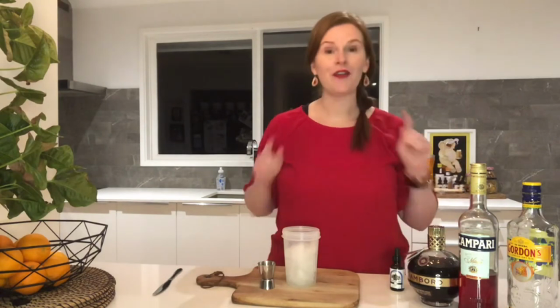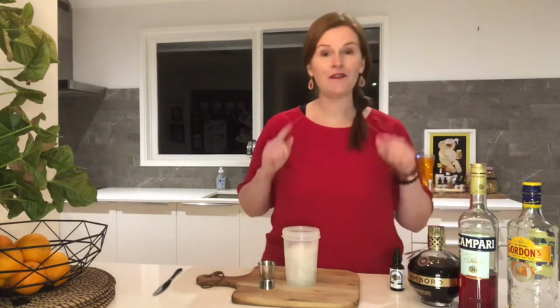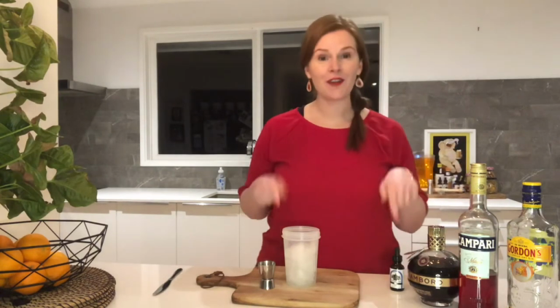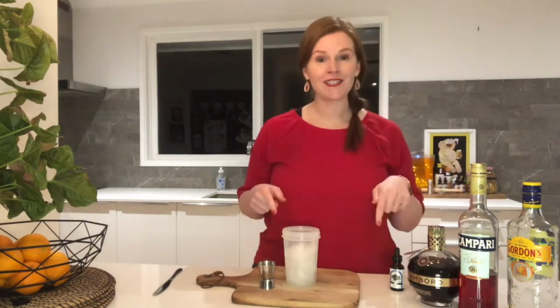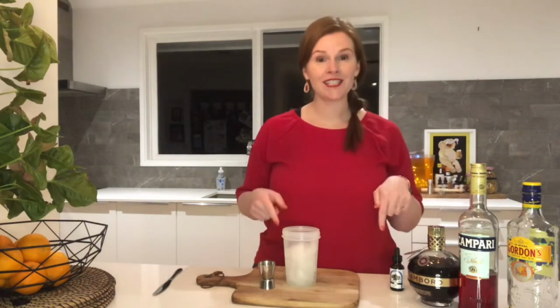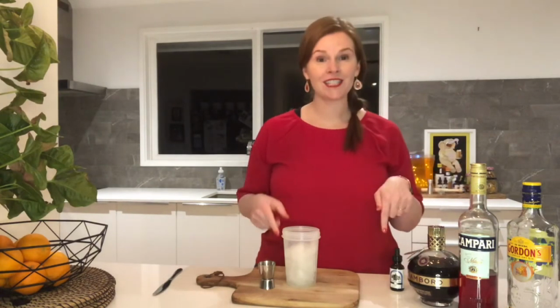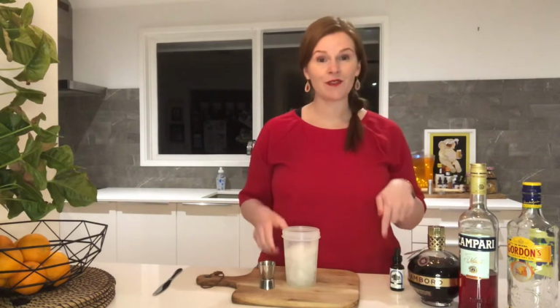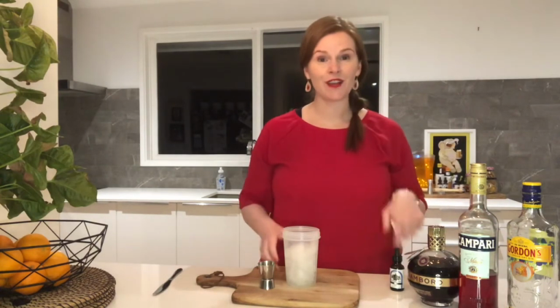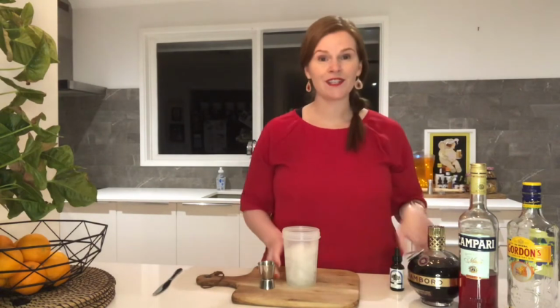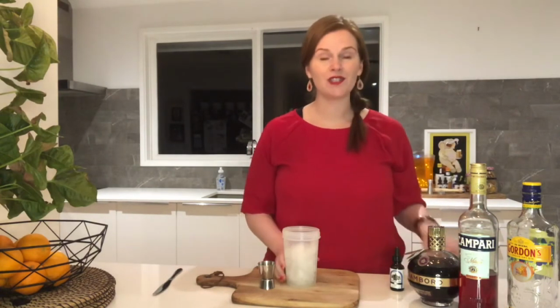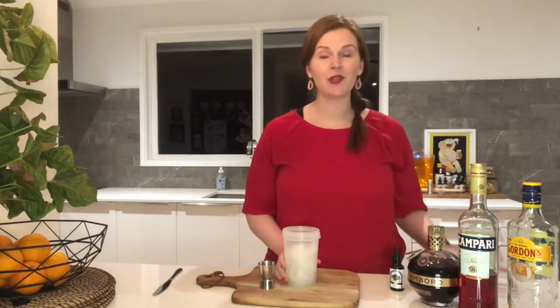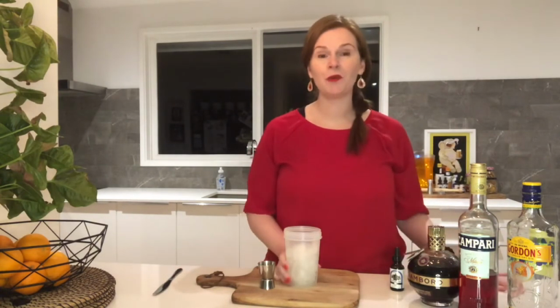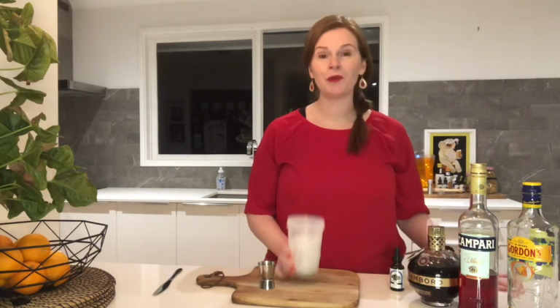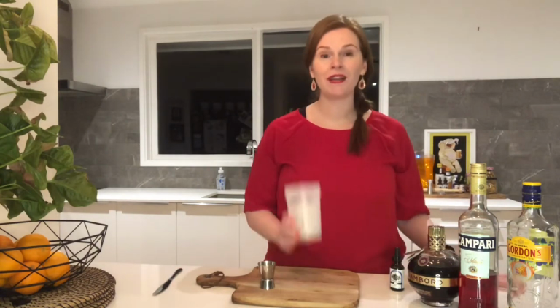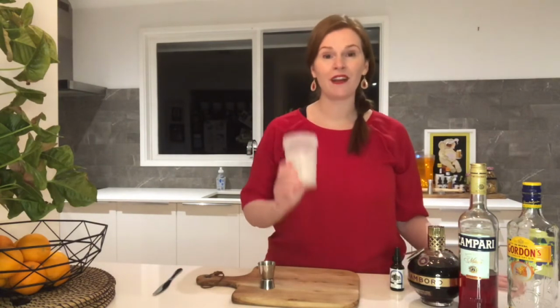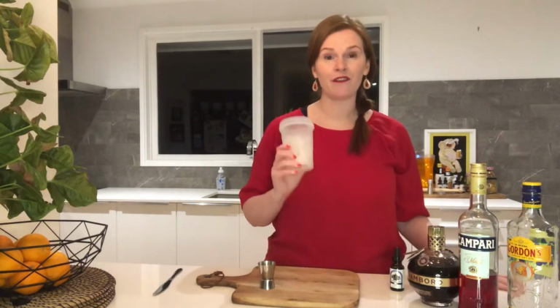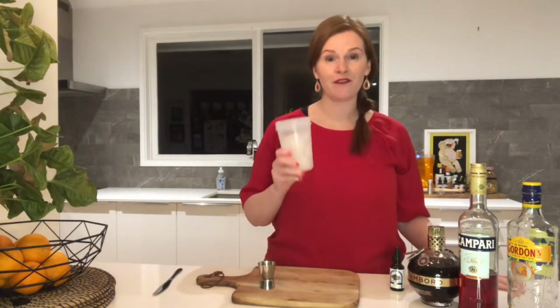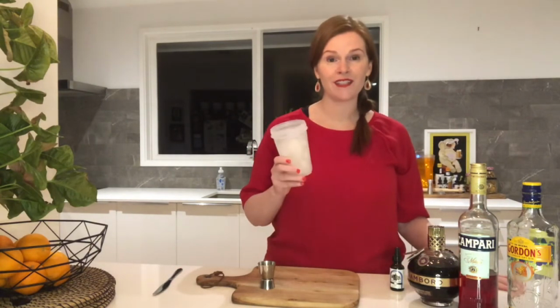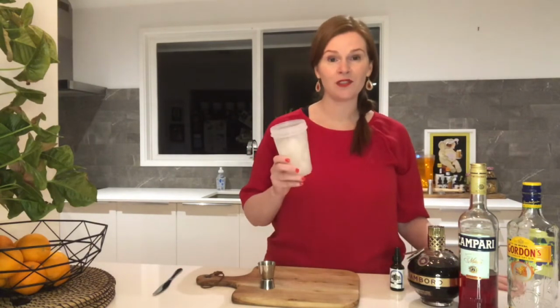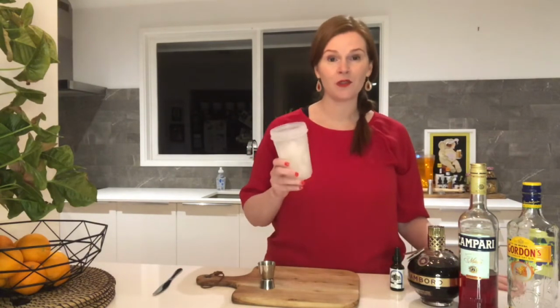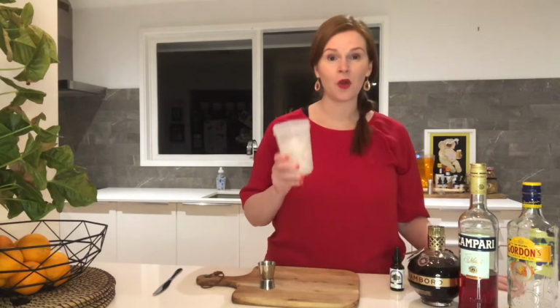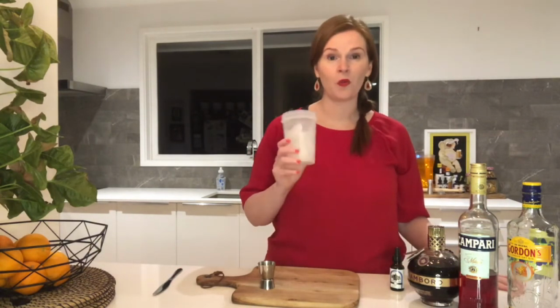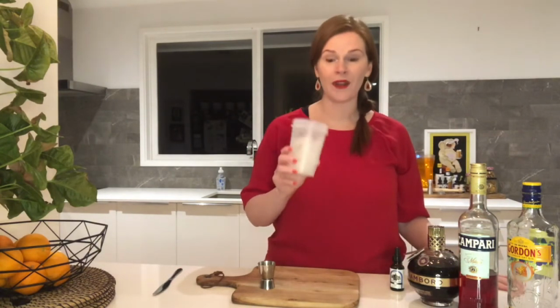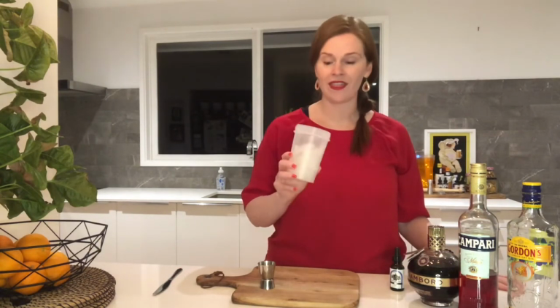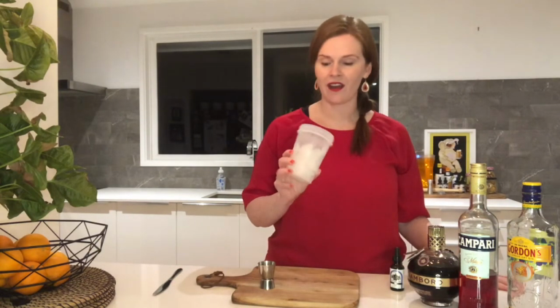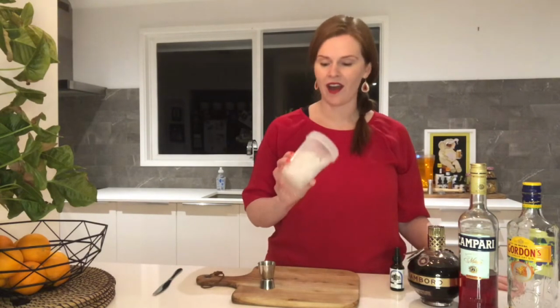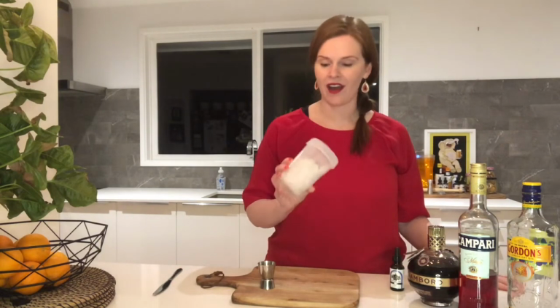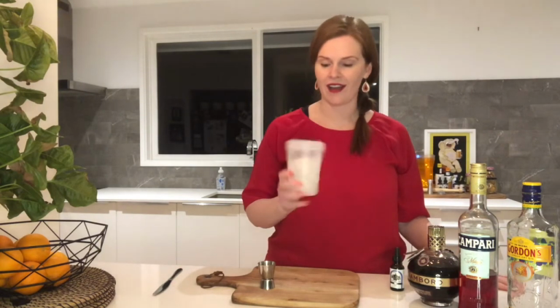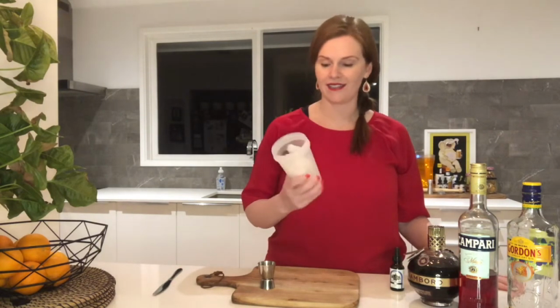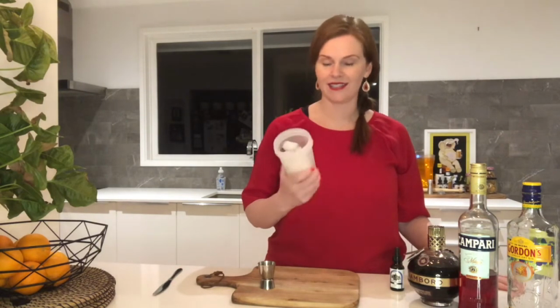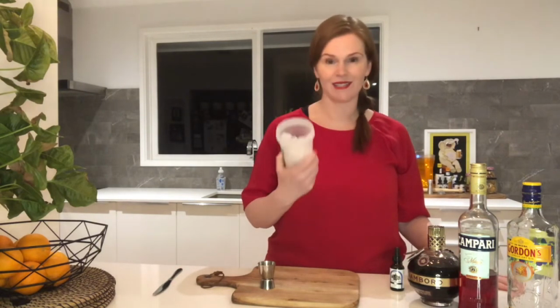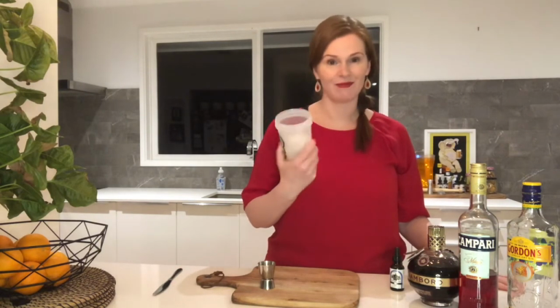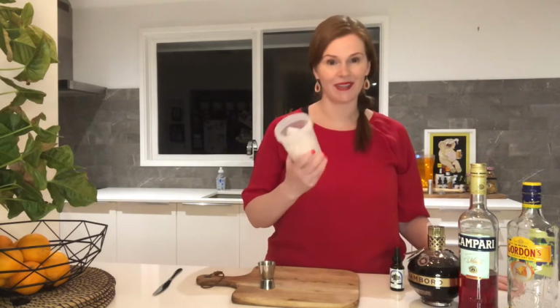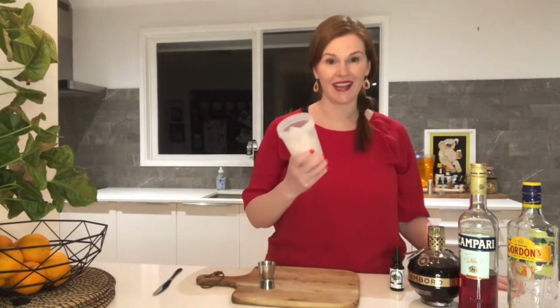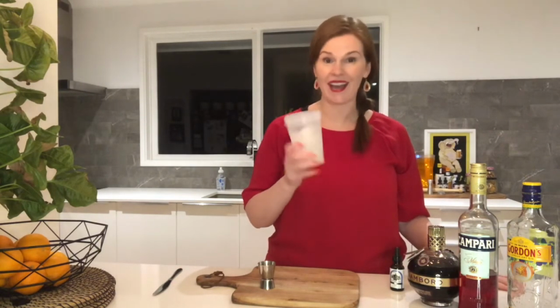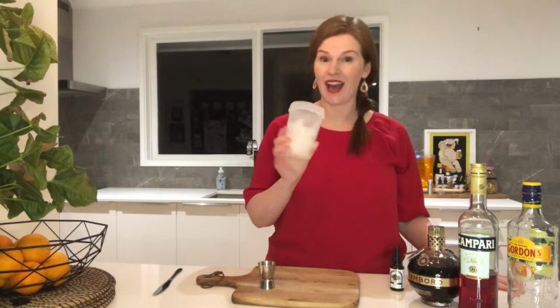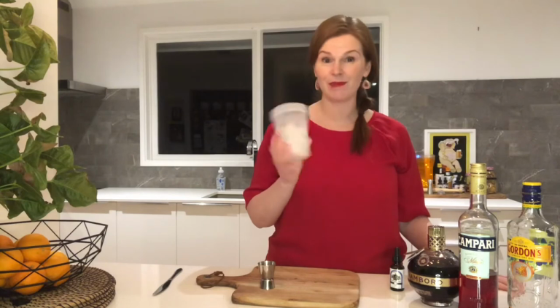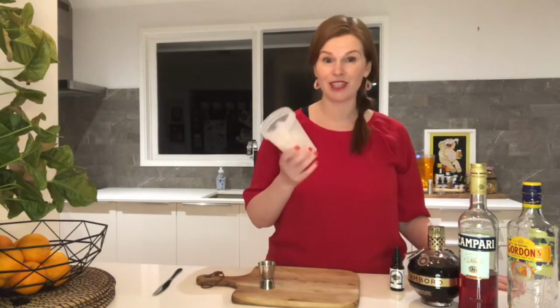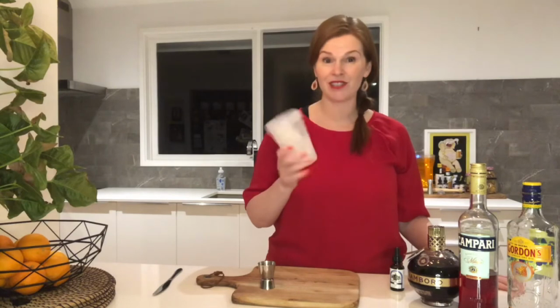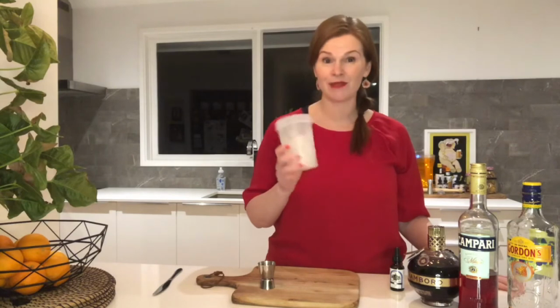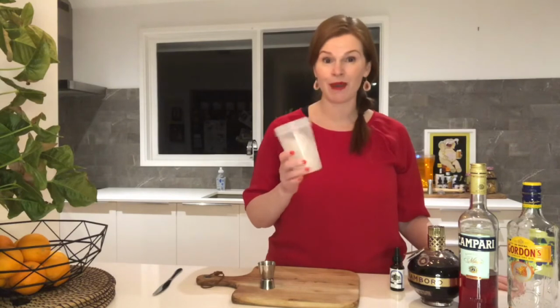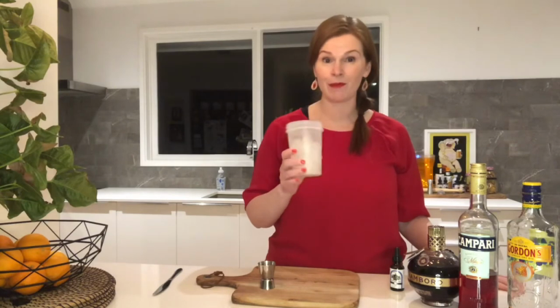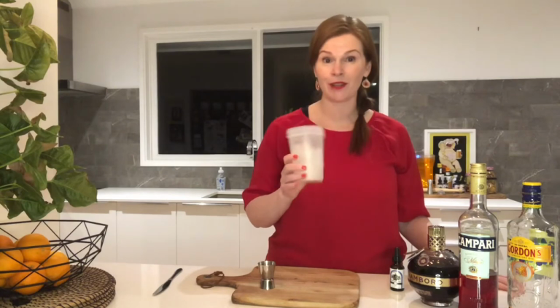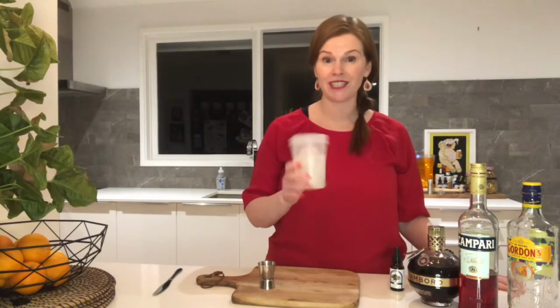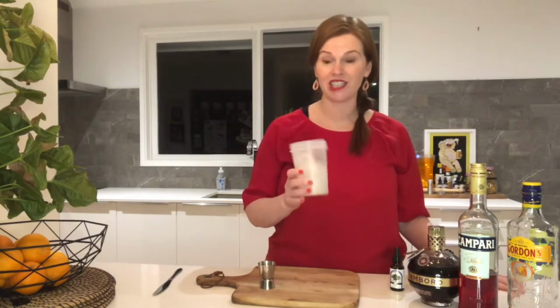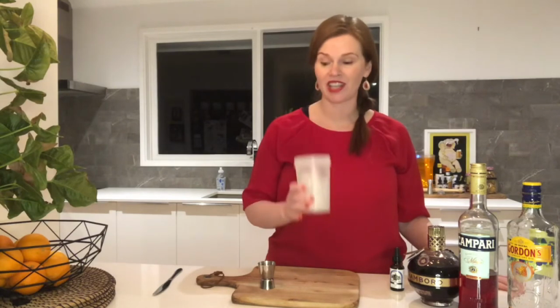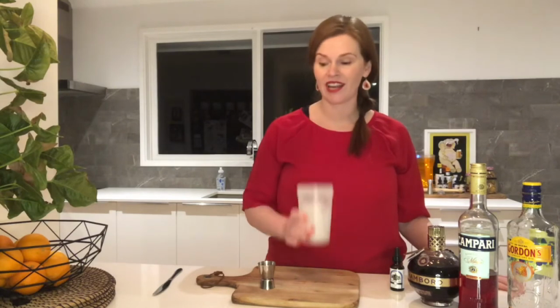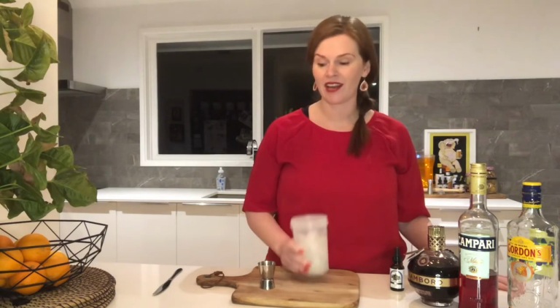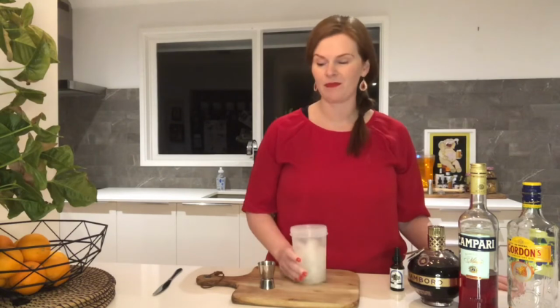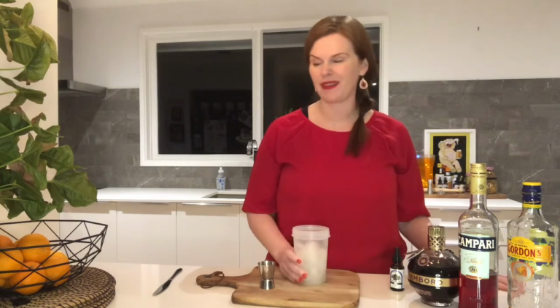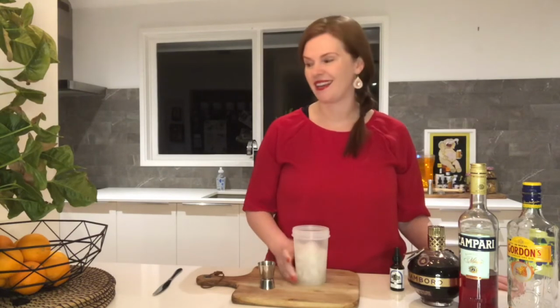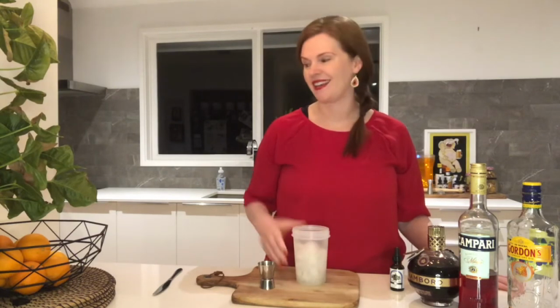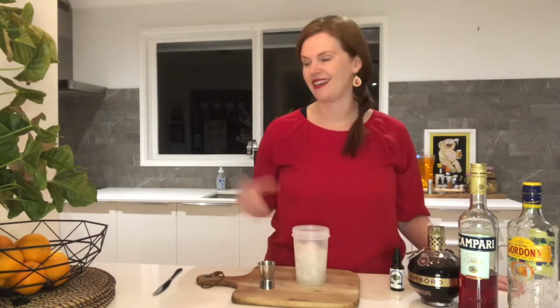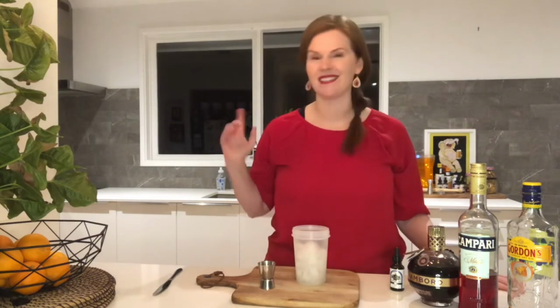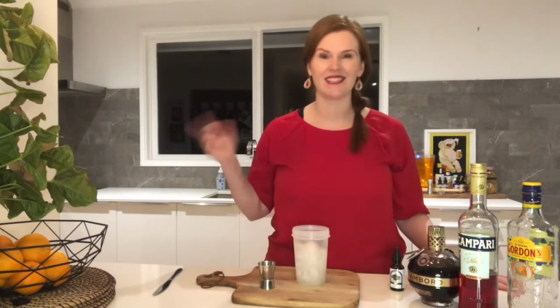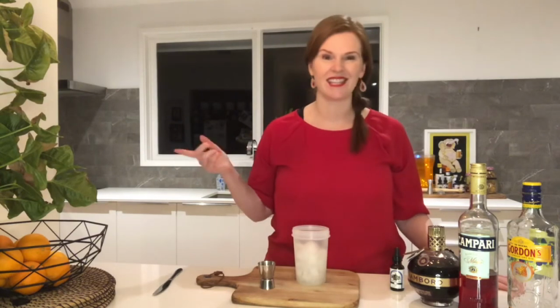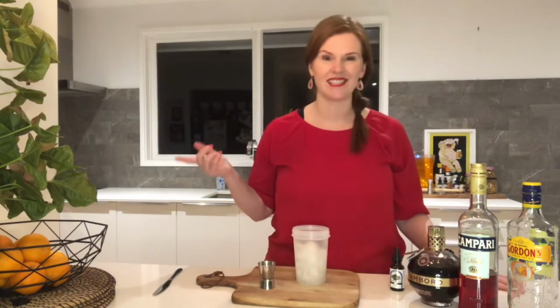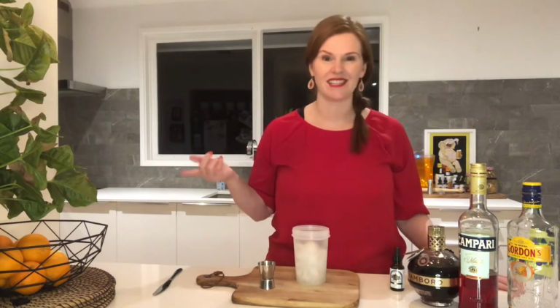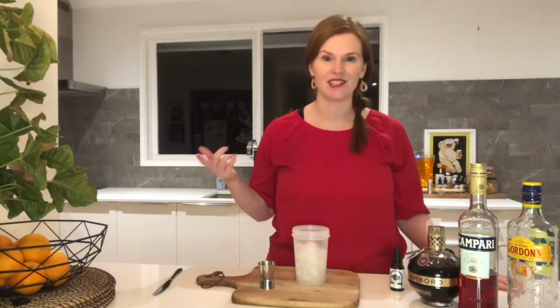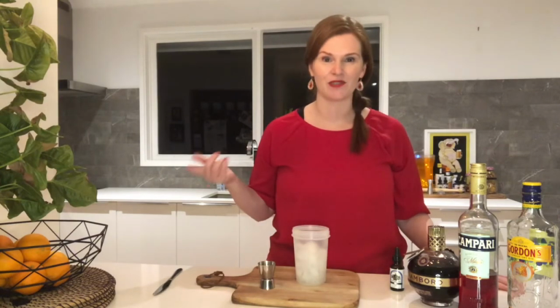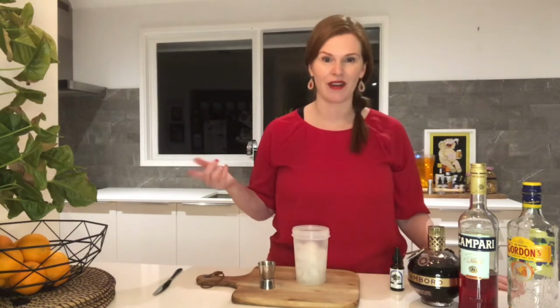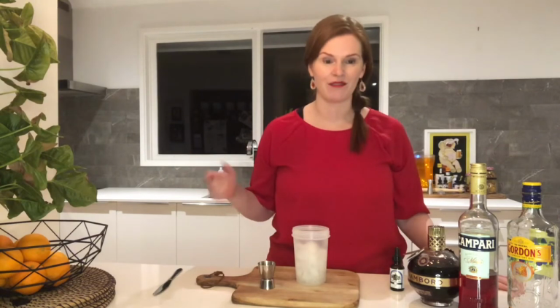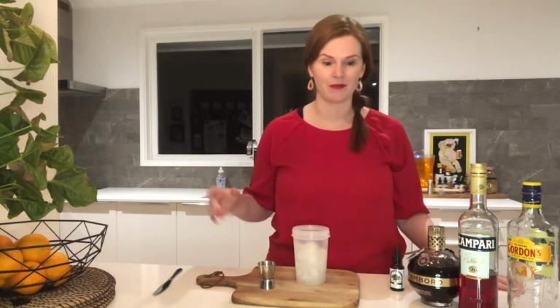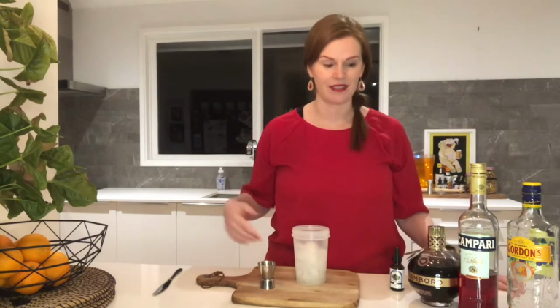First things first, you will need a vessel with ice. I'm just using my protein shaker because it's easy to strain from this.